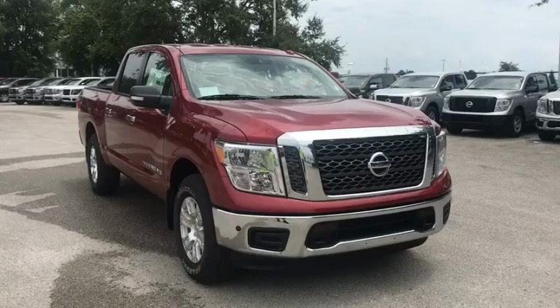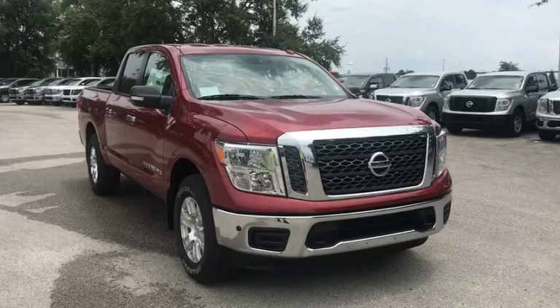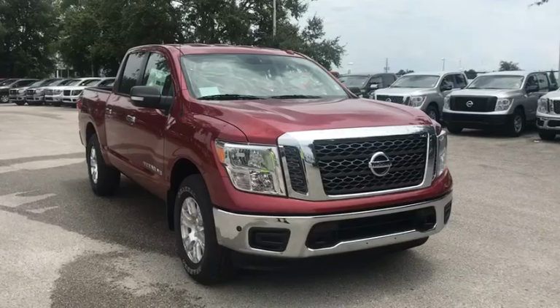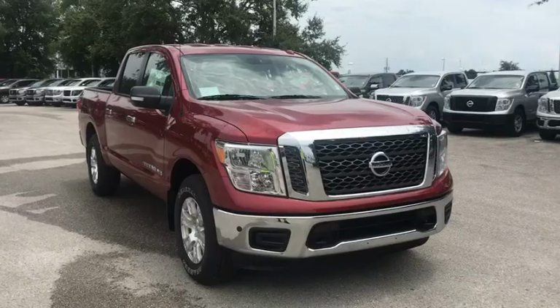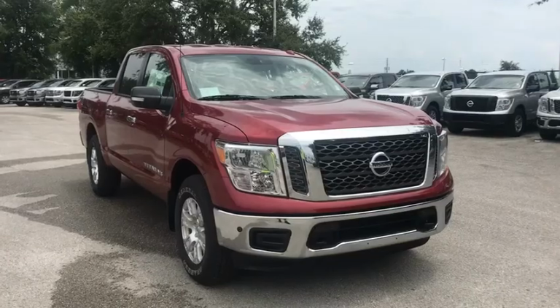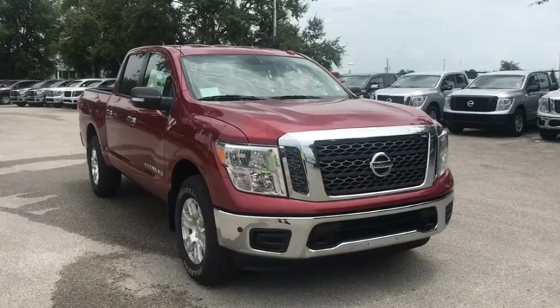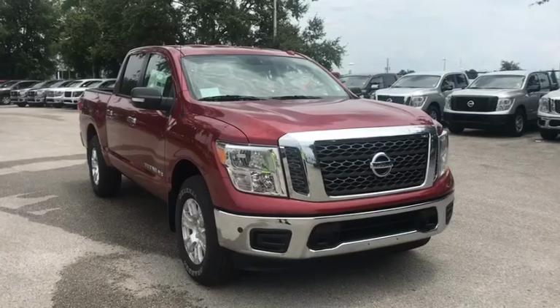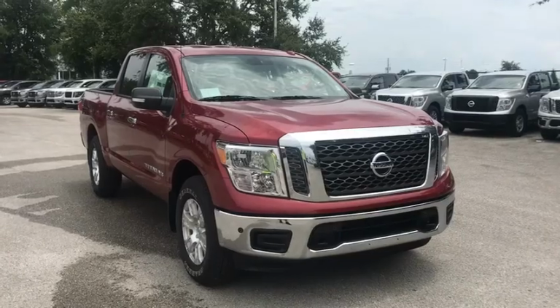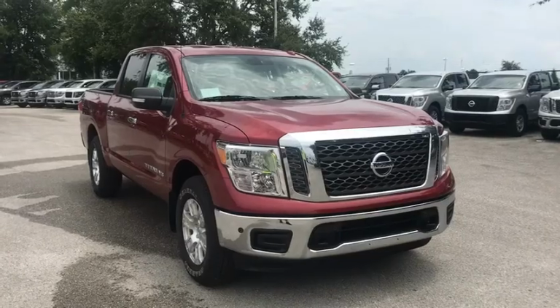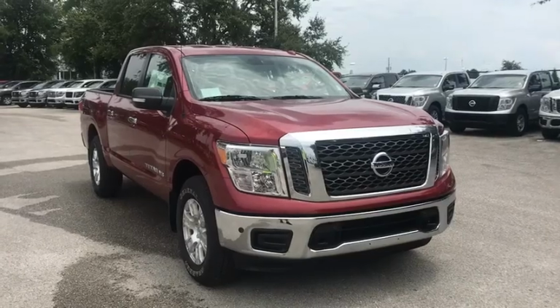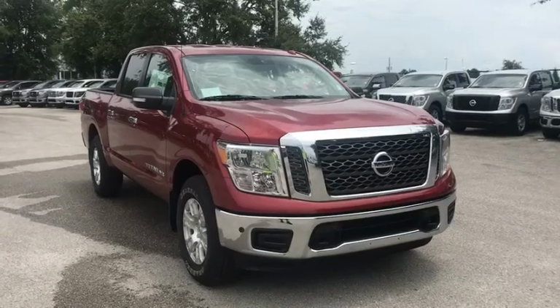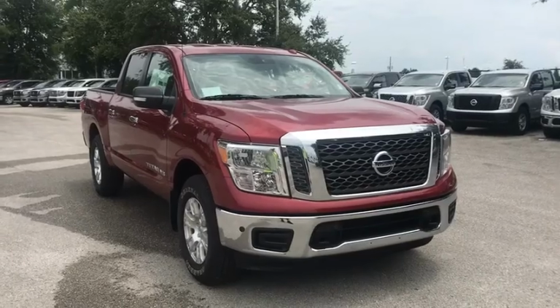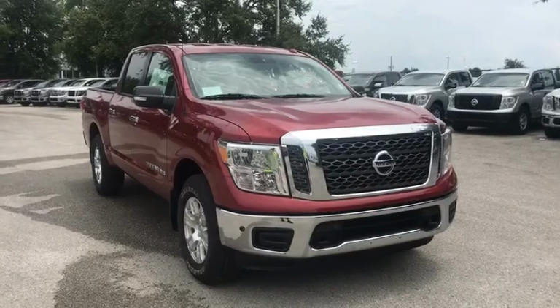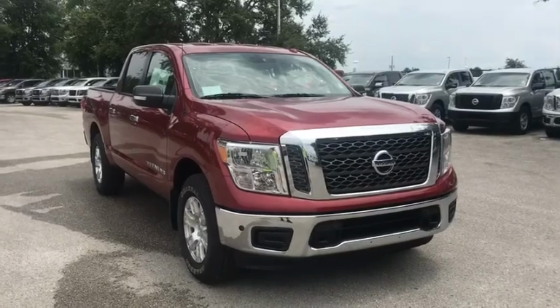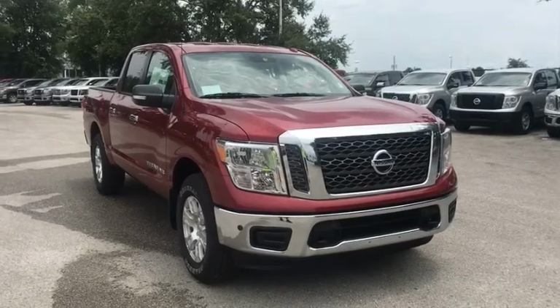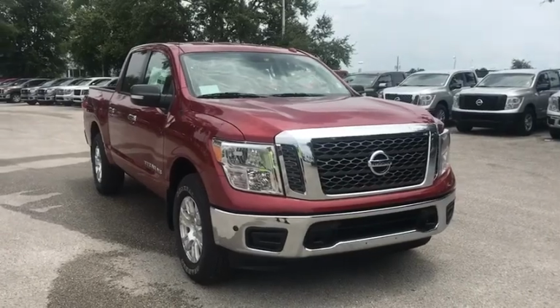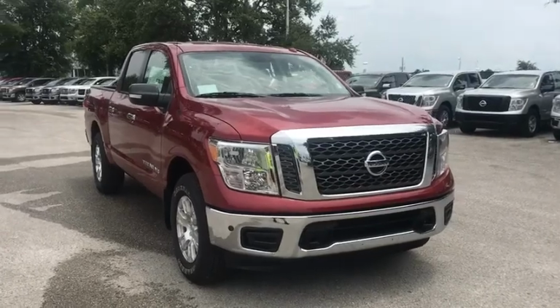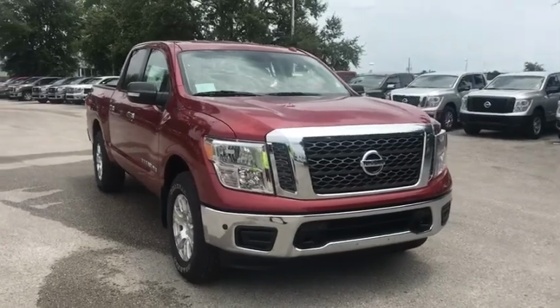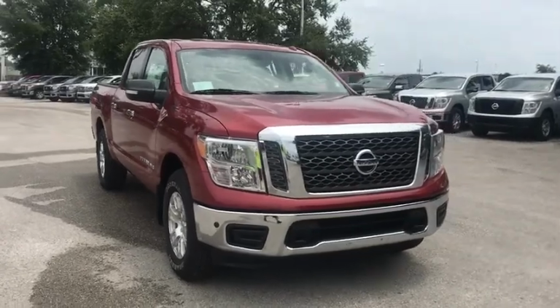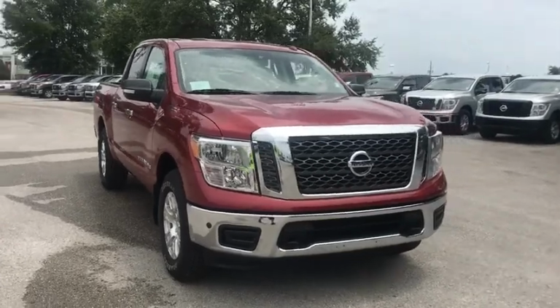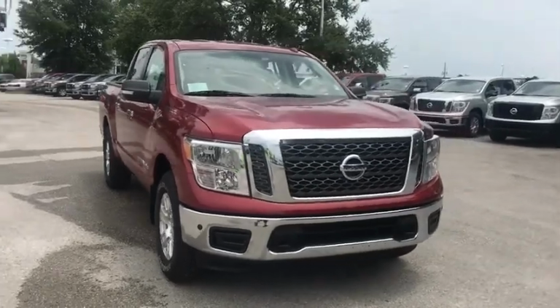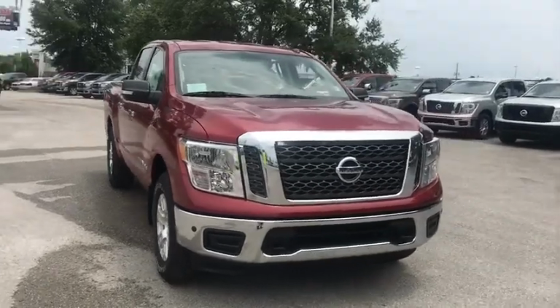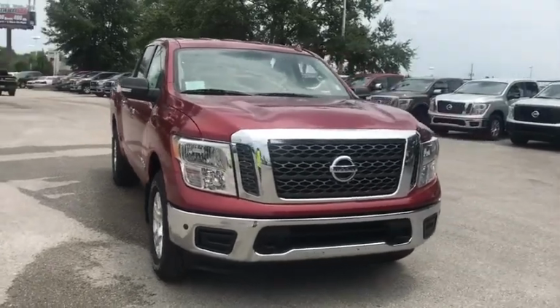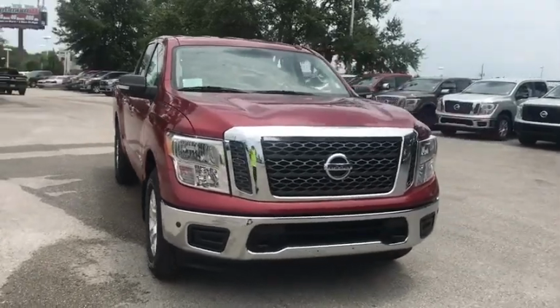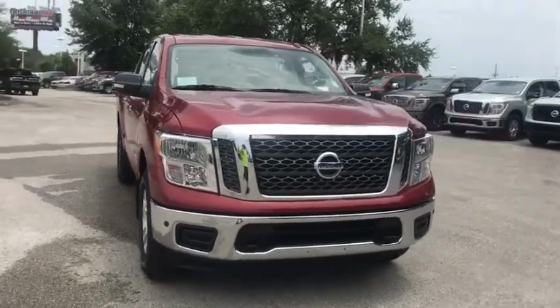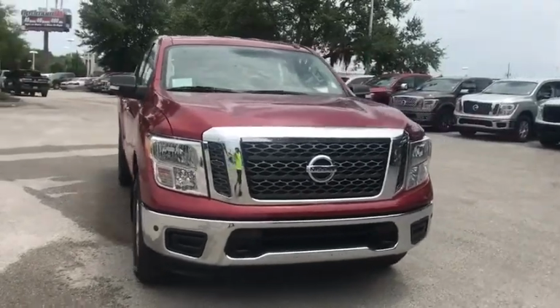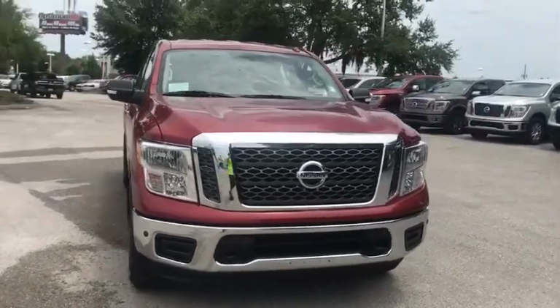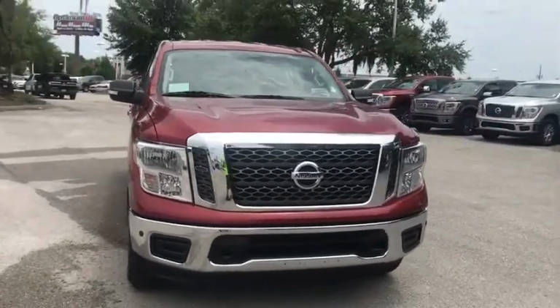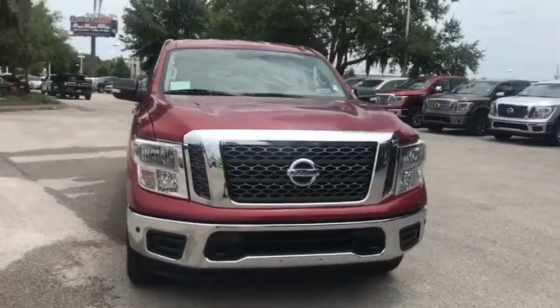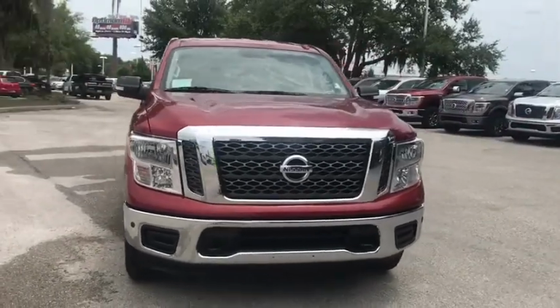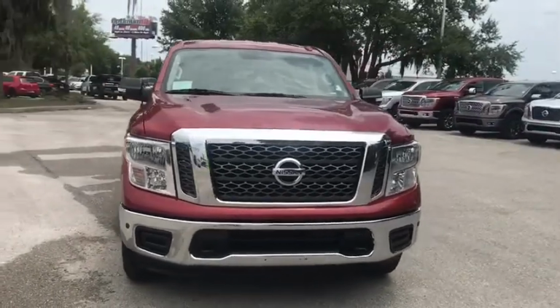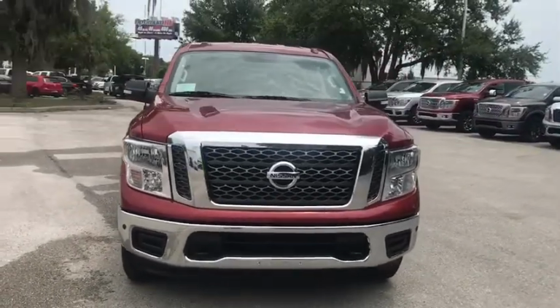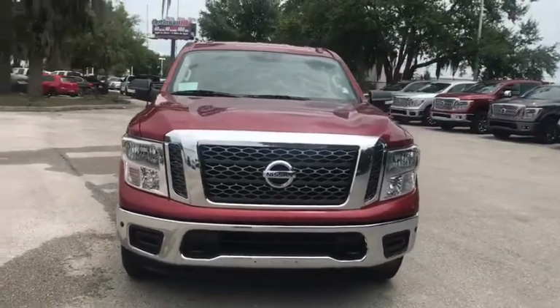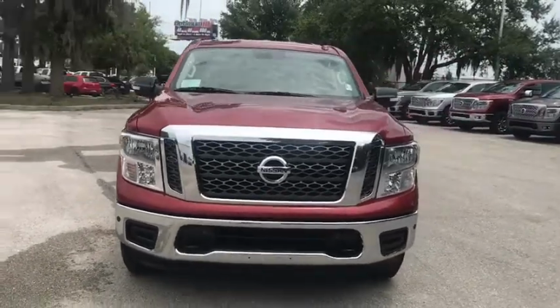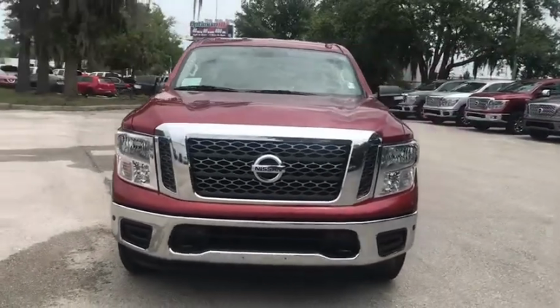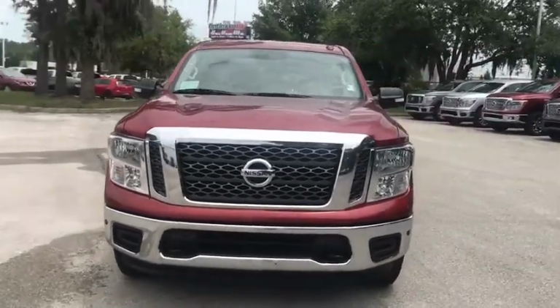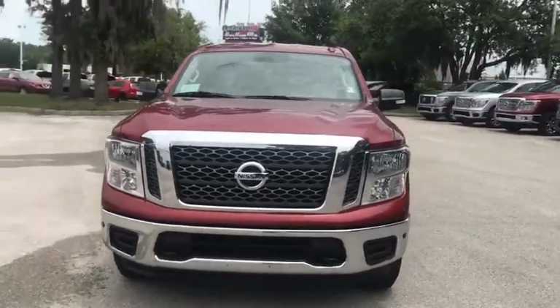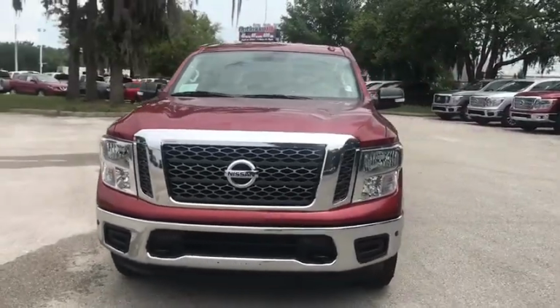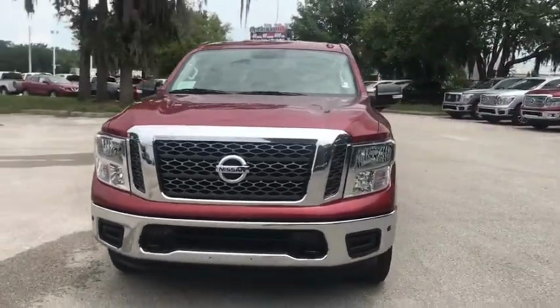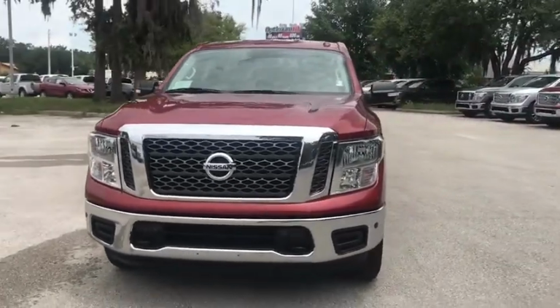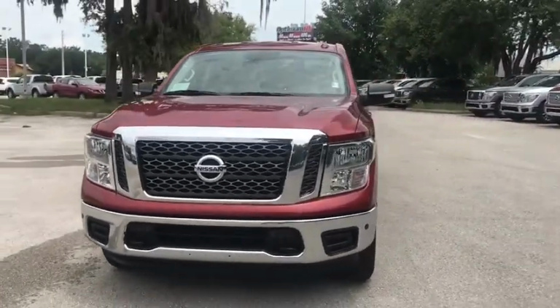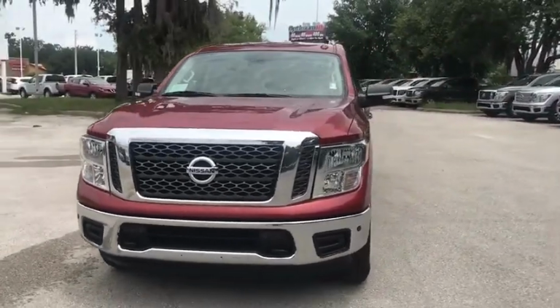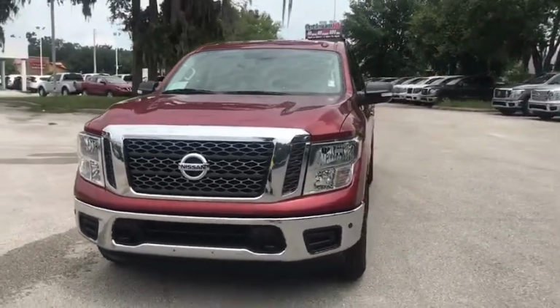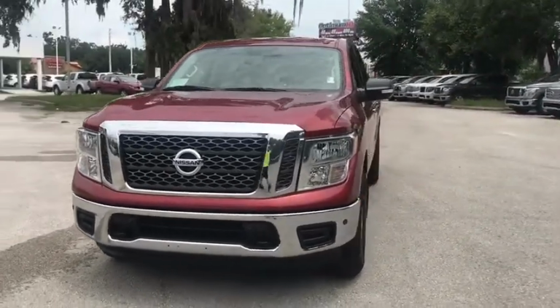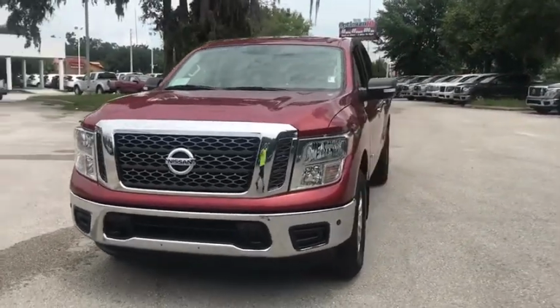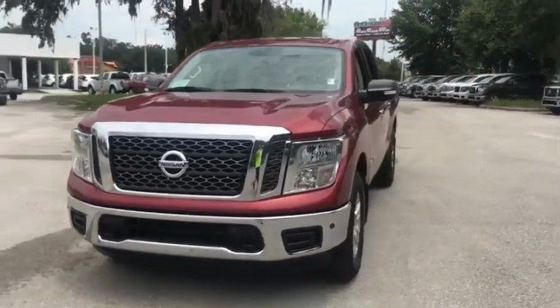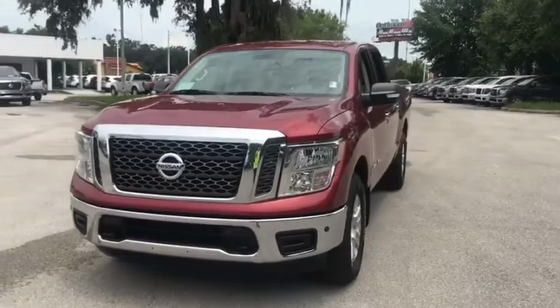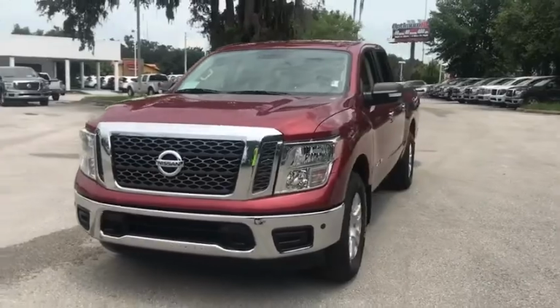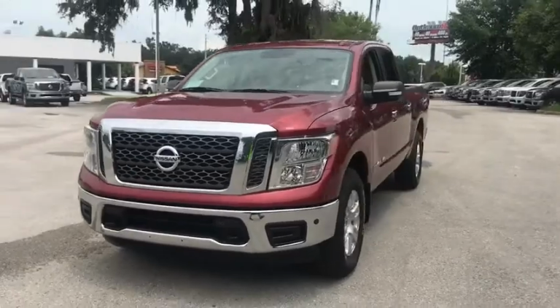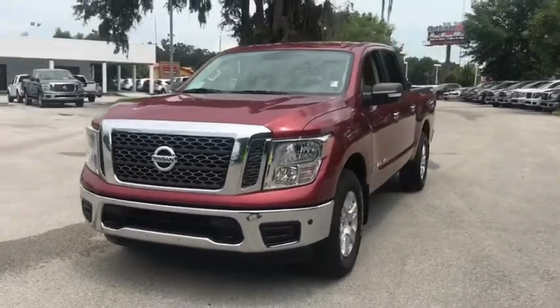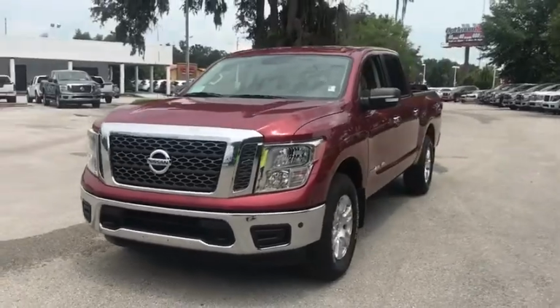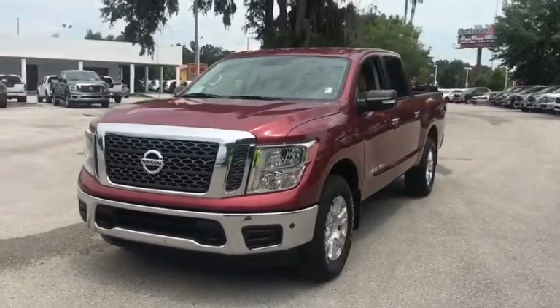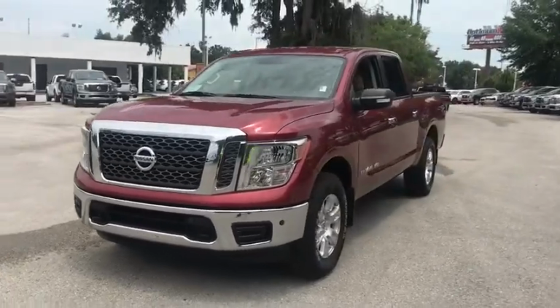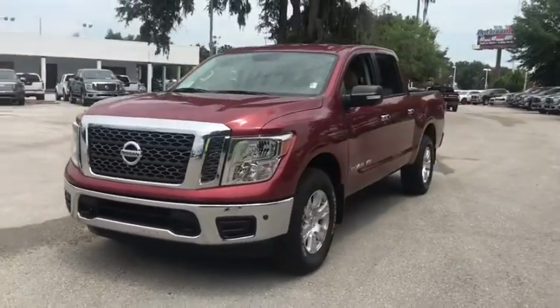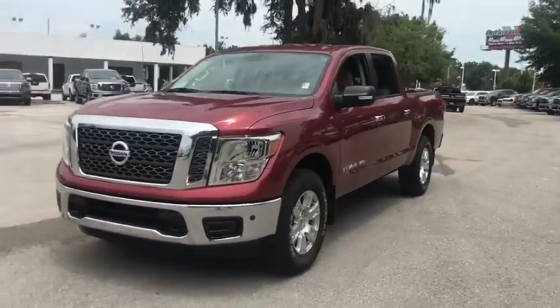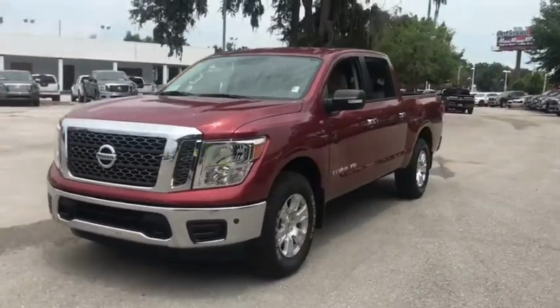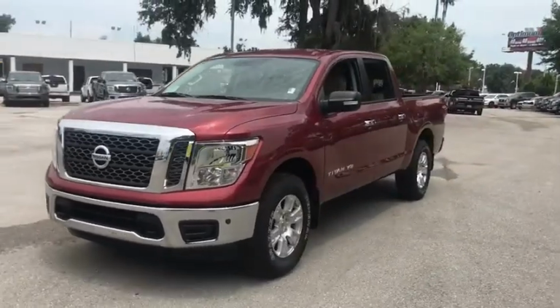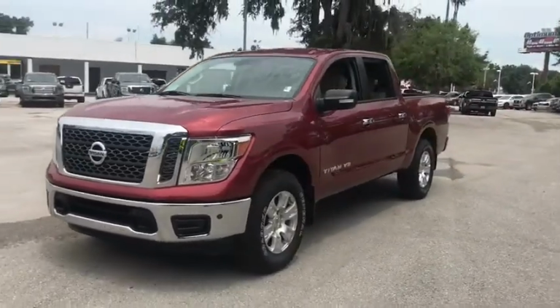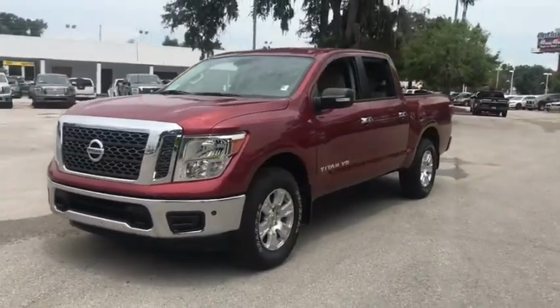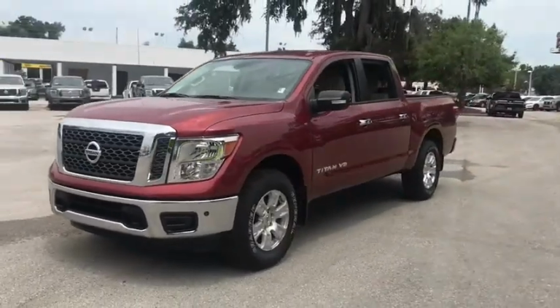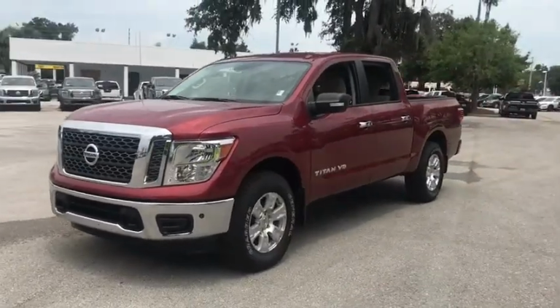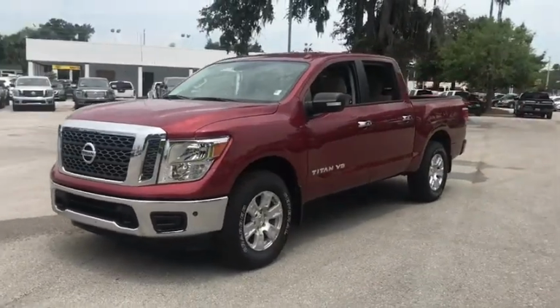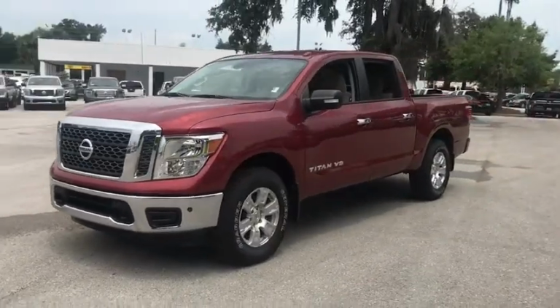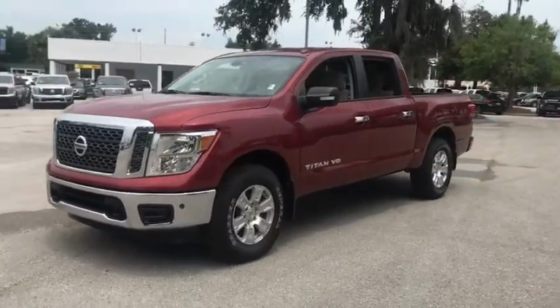The 2018 Nissan Titan. The Titan houses the Endurance V8 engine, the largest standard truck engine in its class.